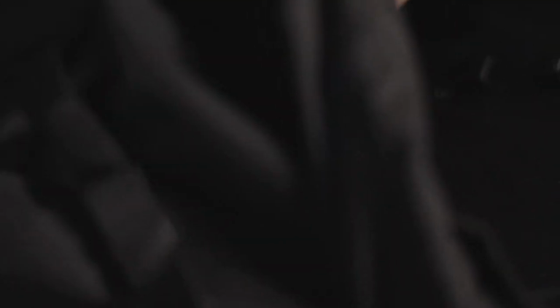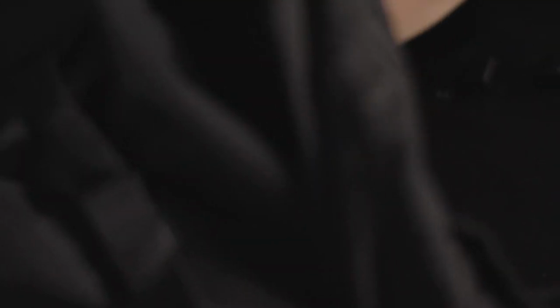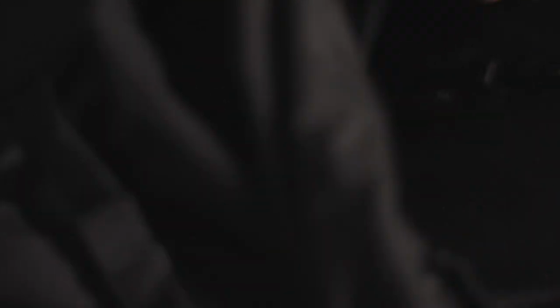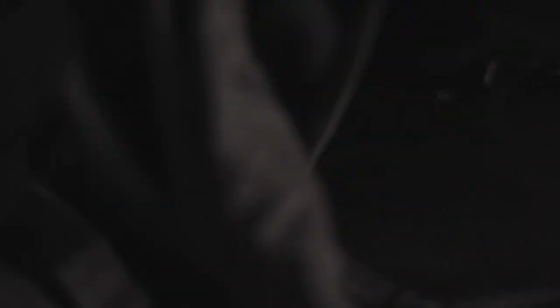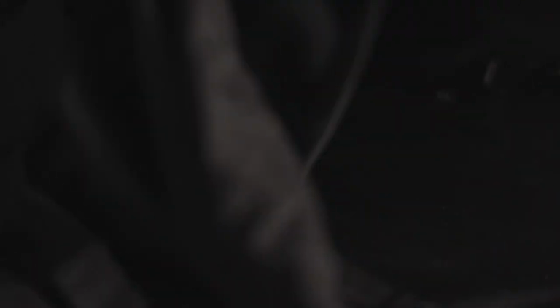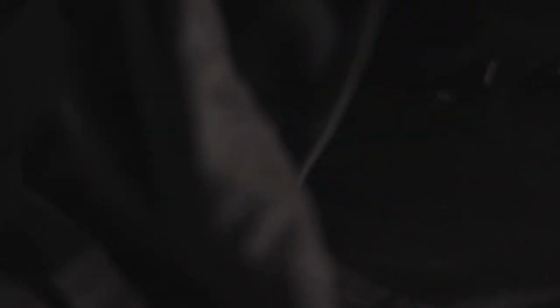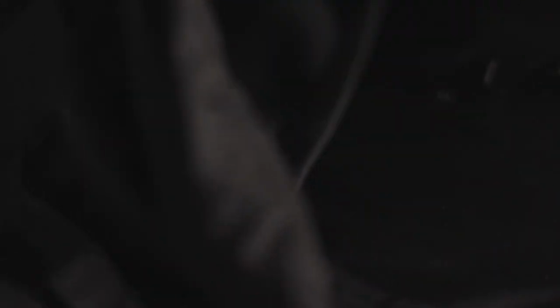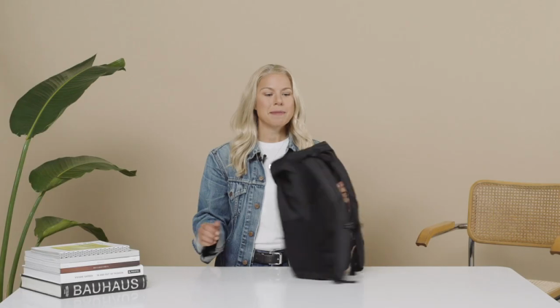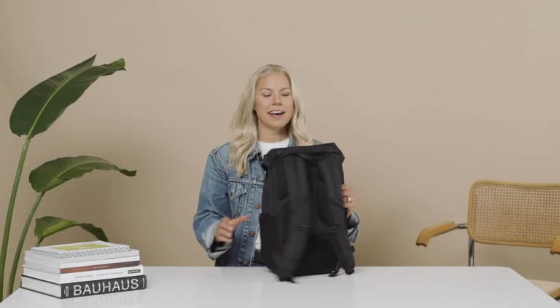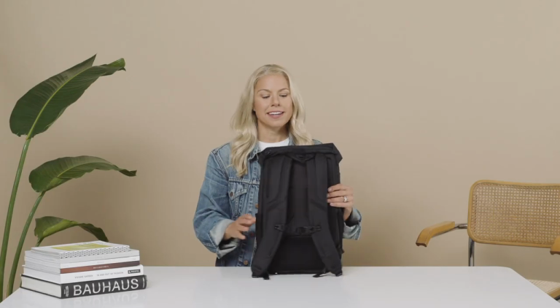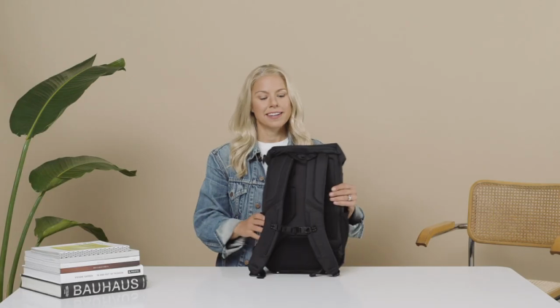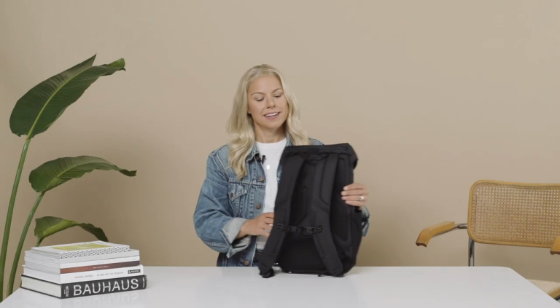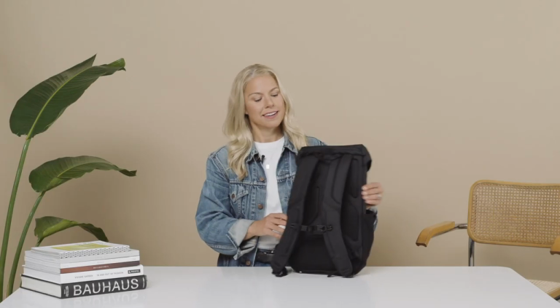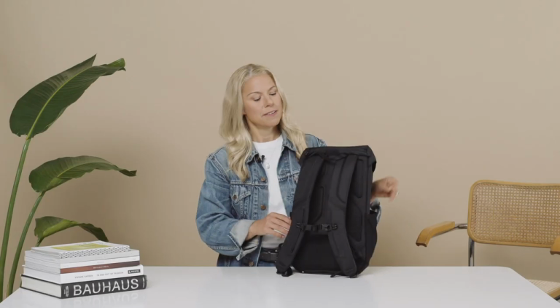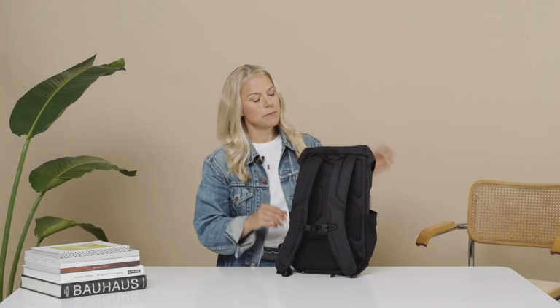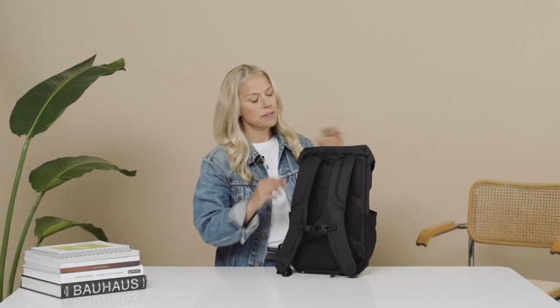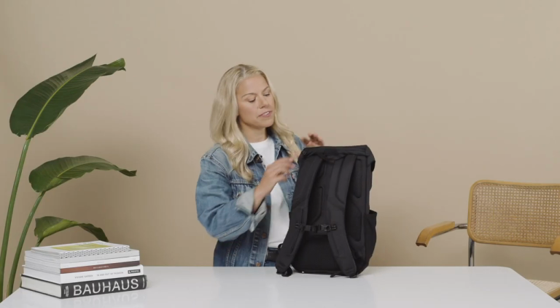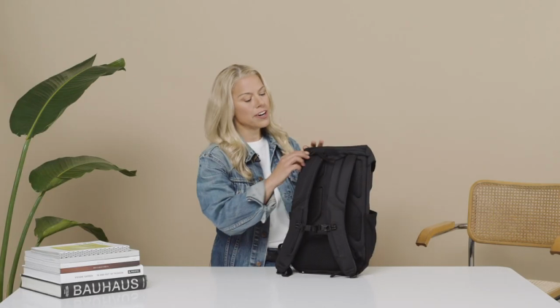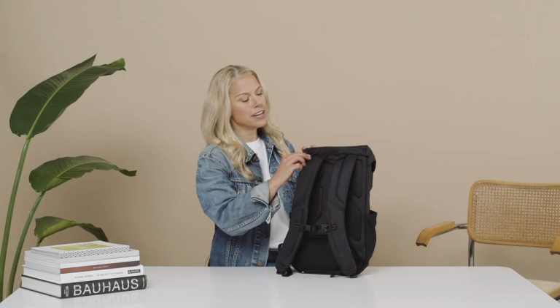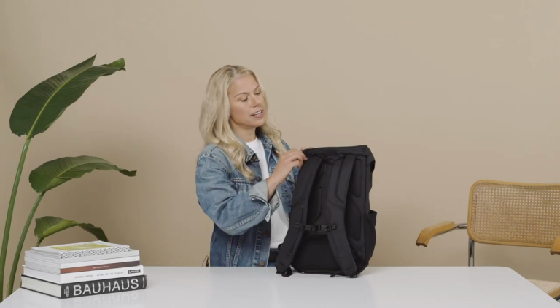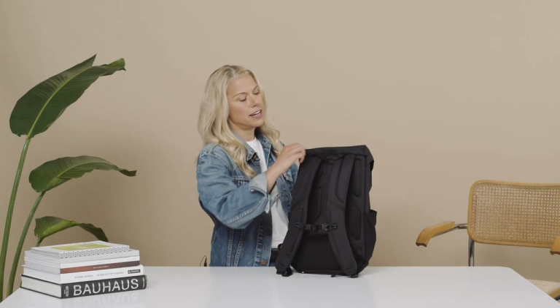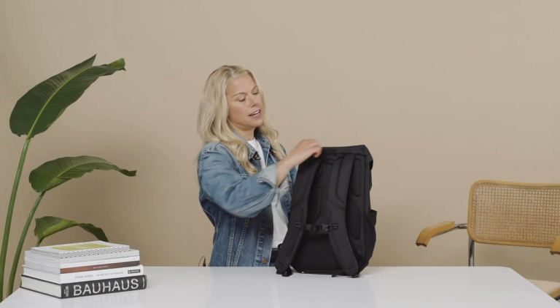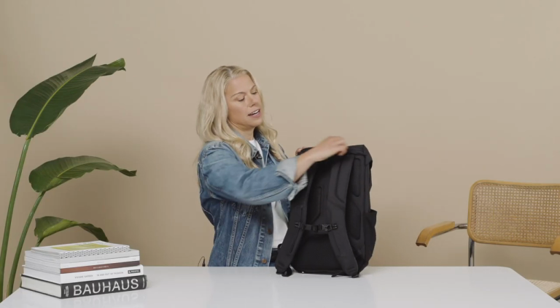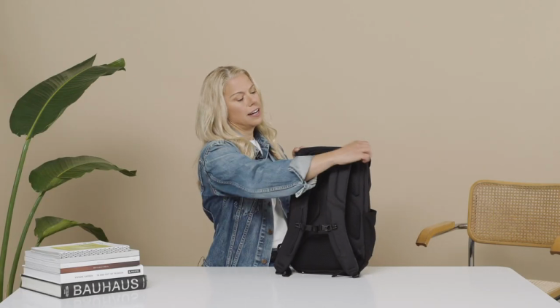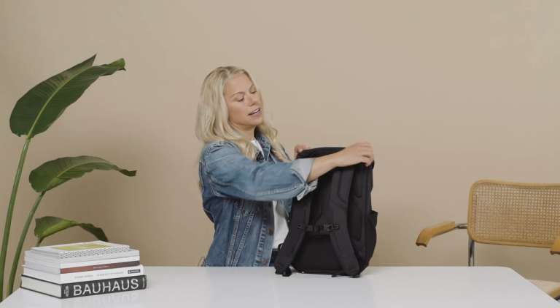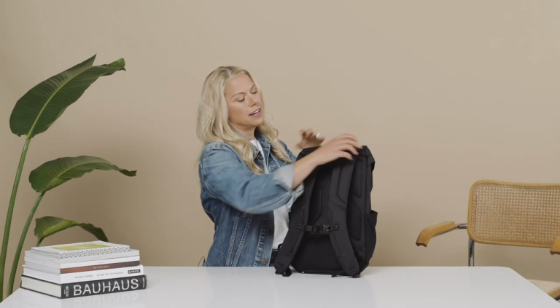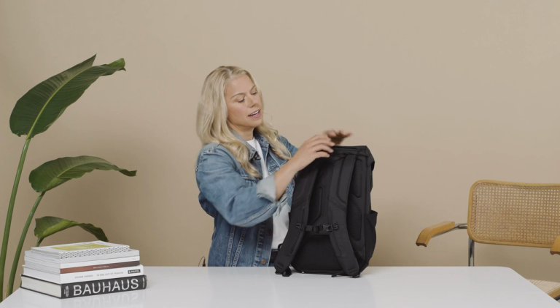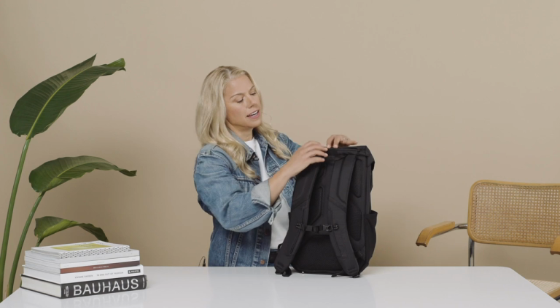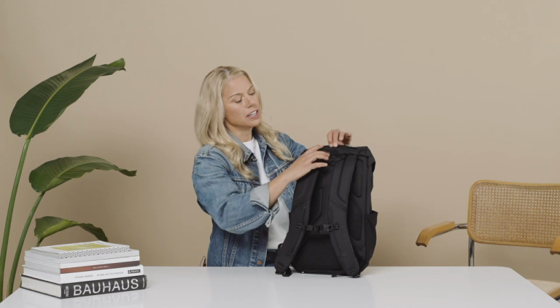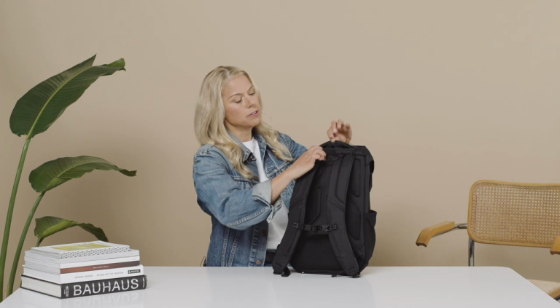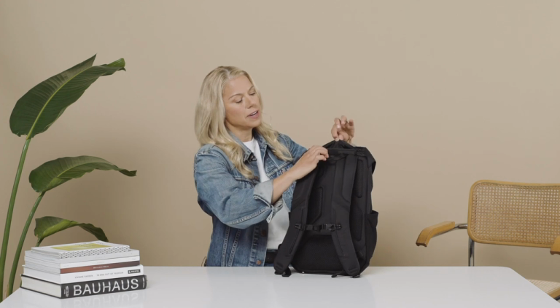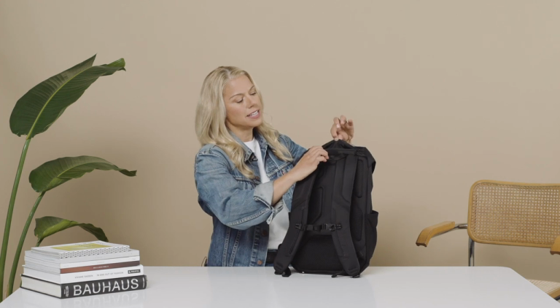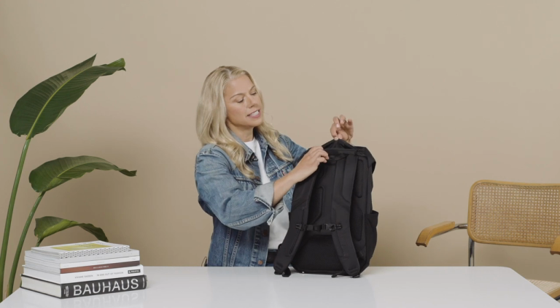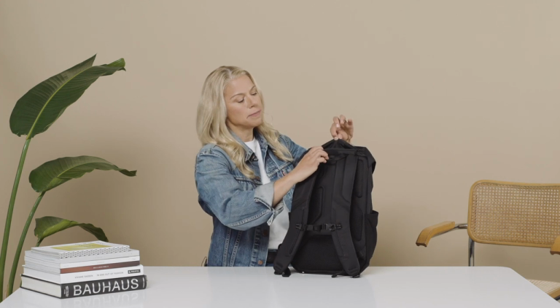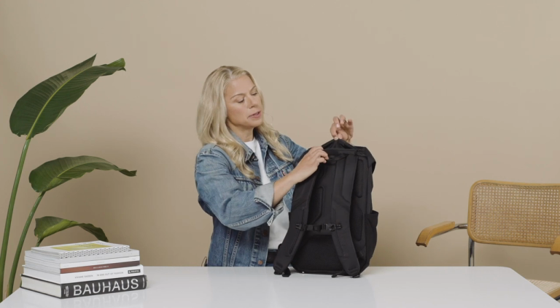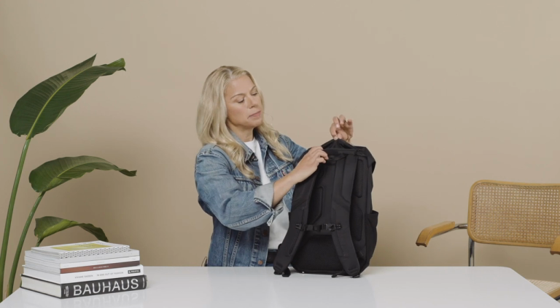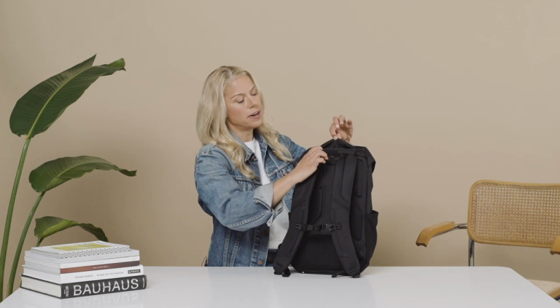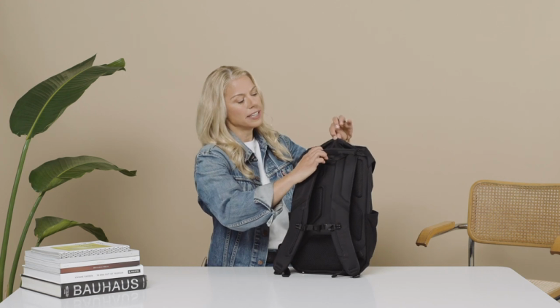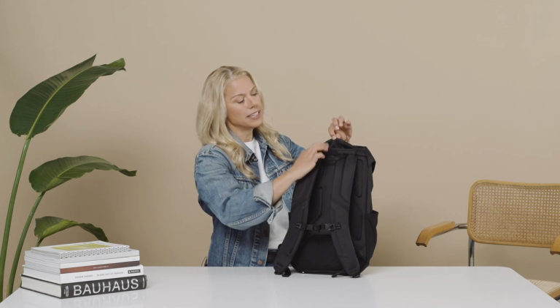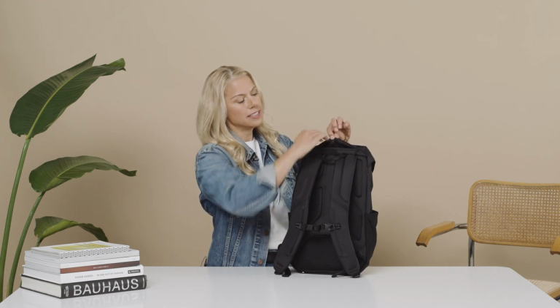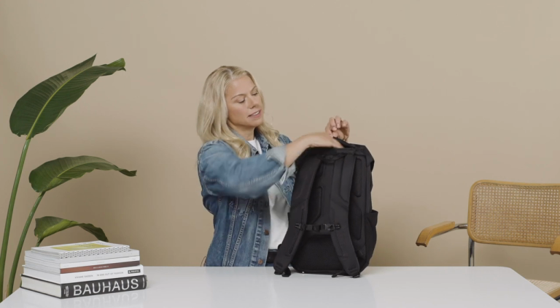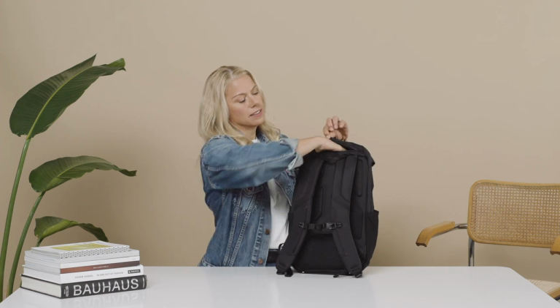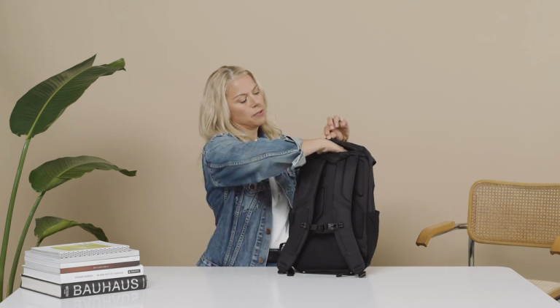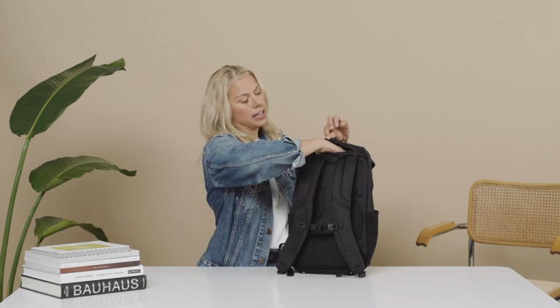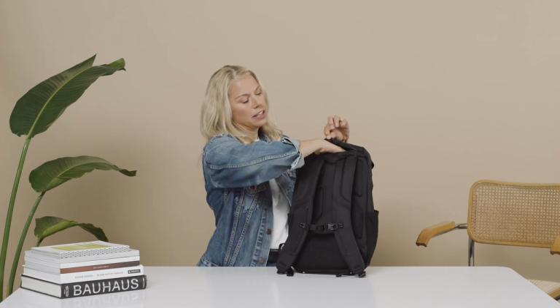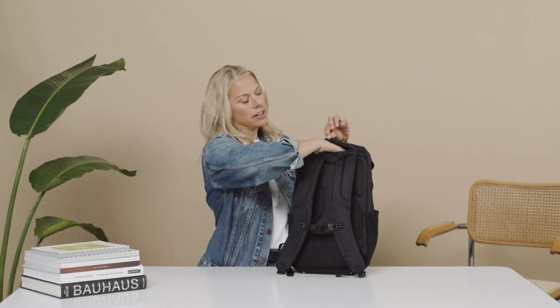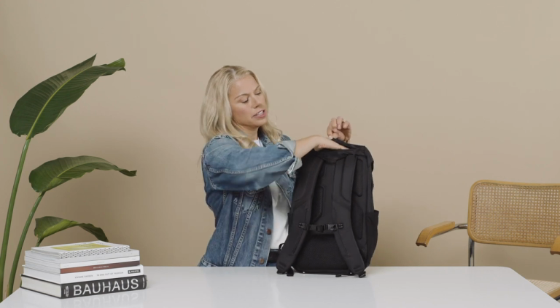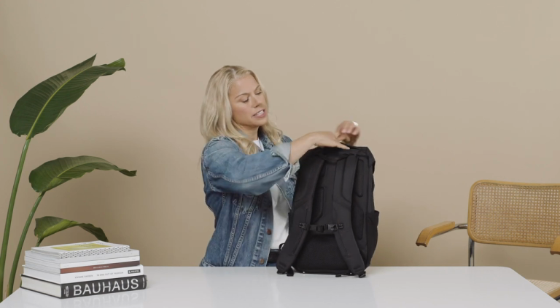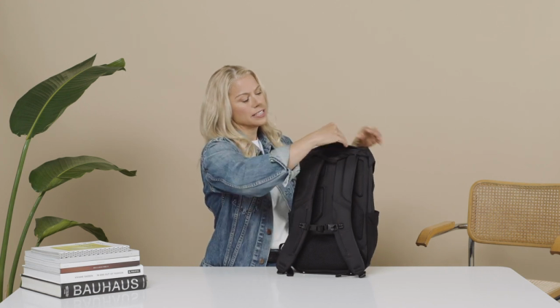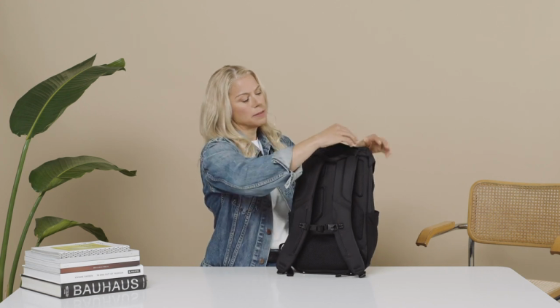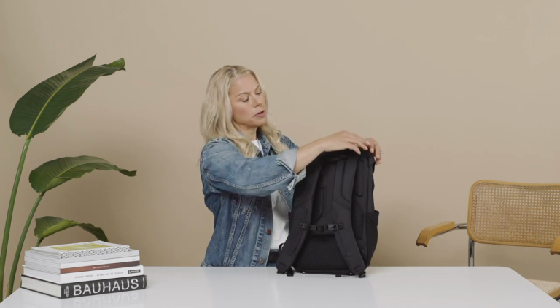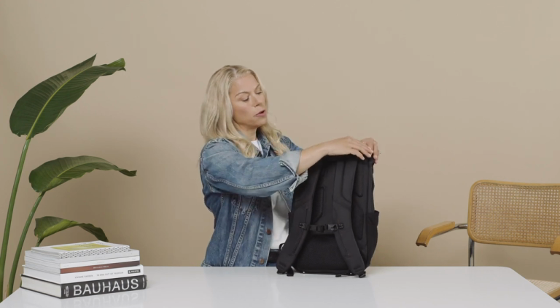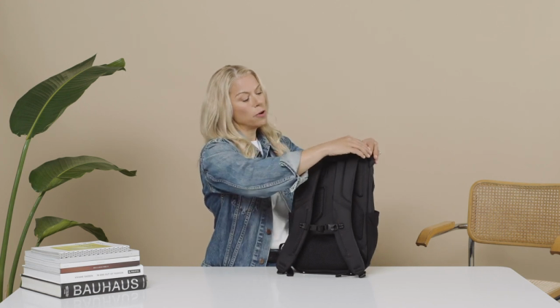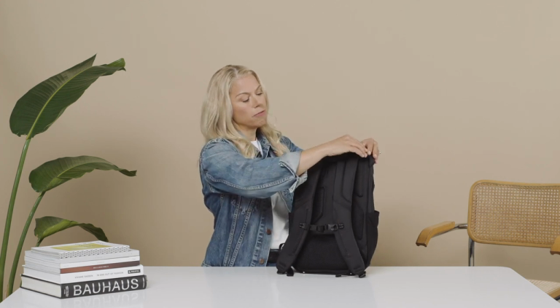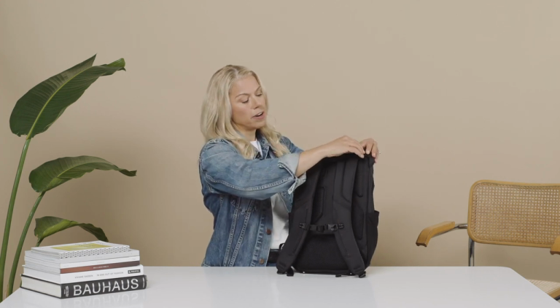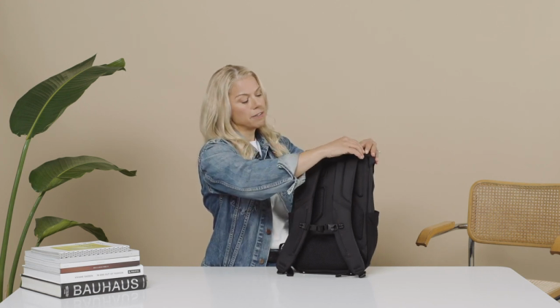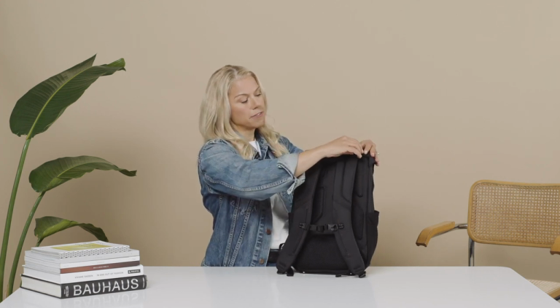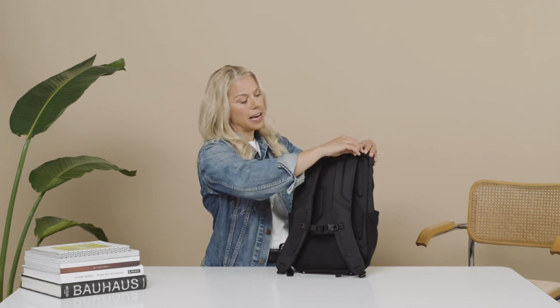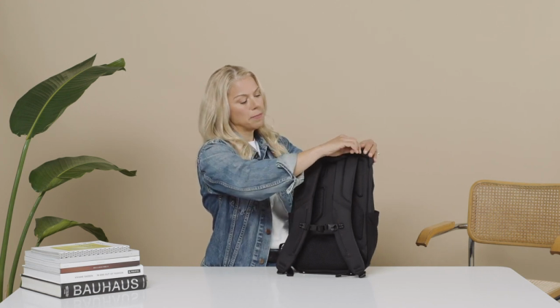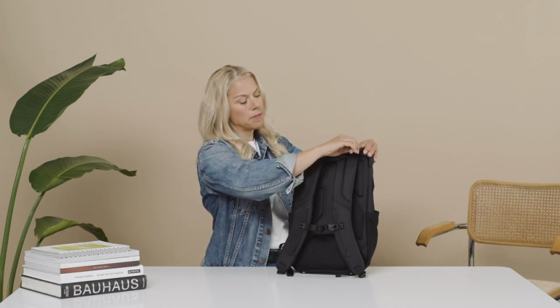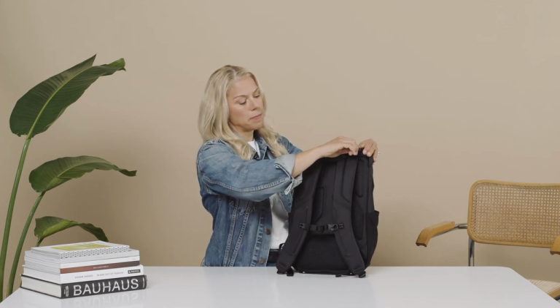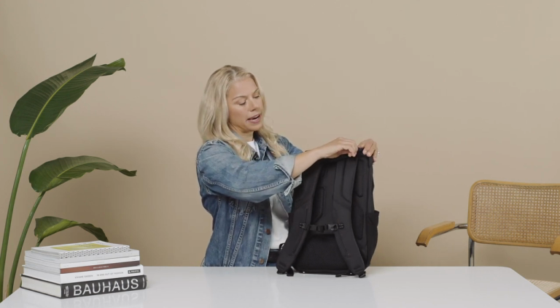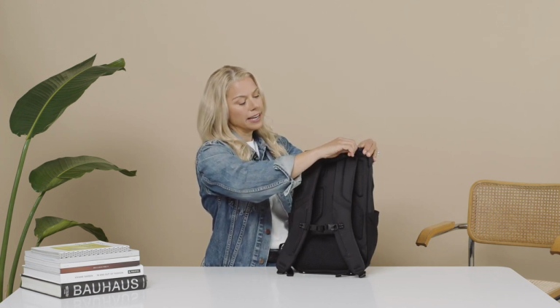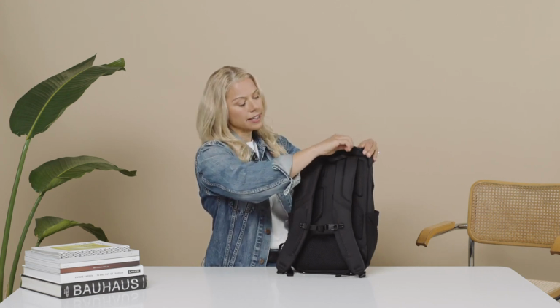Let's look at the back. We've got a great zippered pocket — quite large, takes up the whole front flap of the bag.